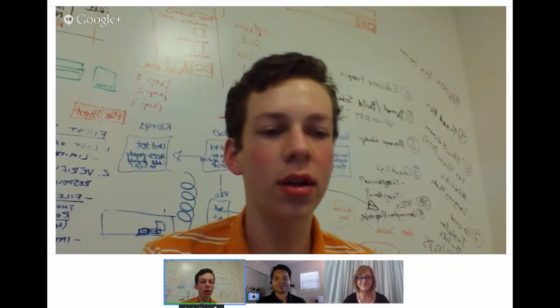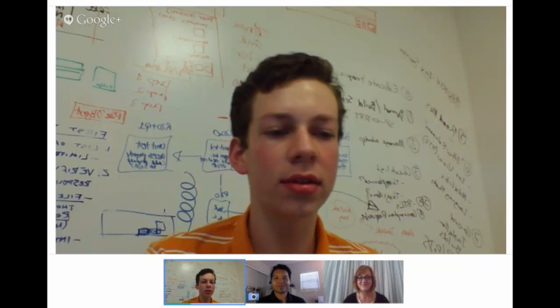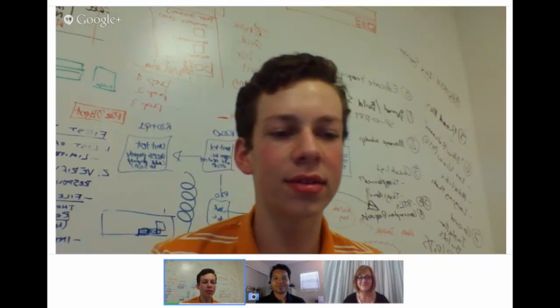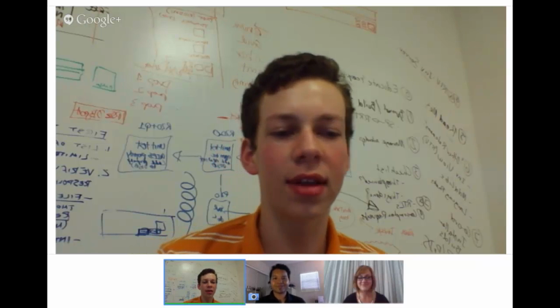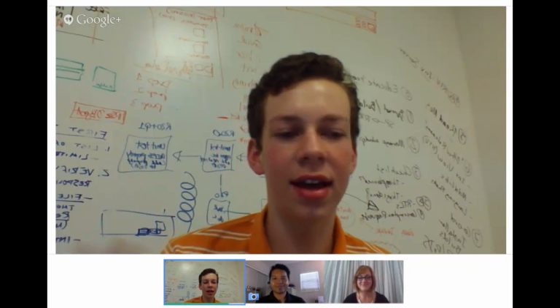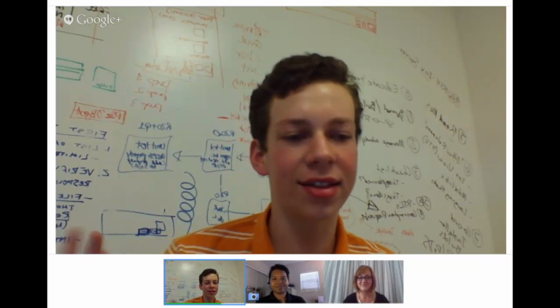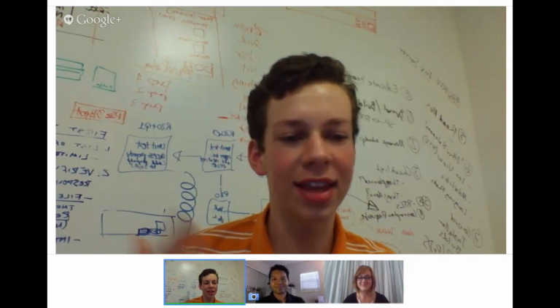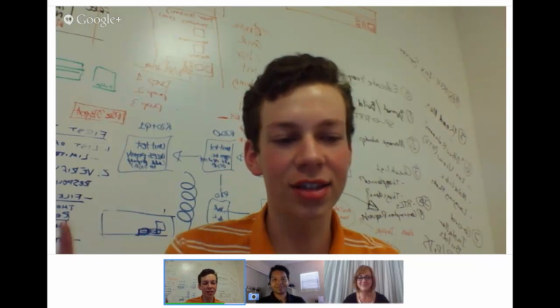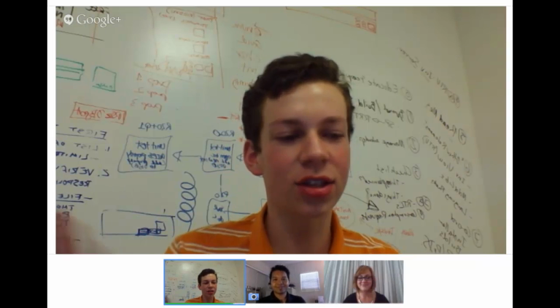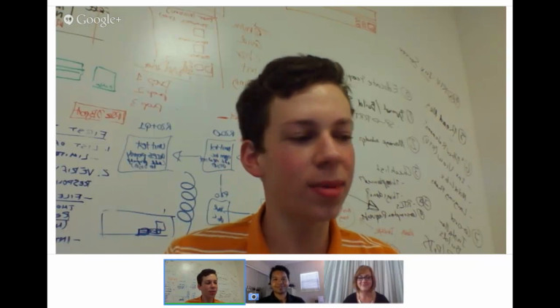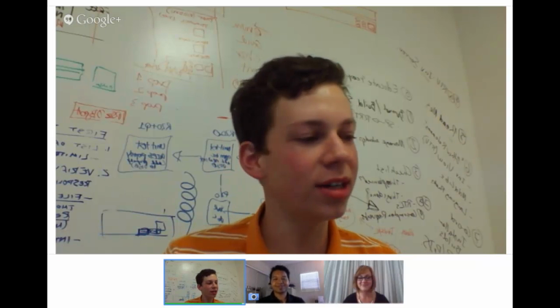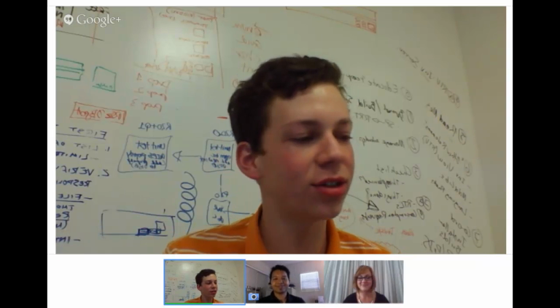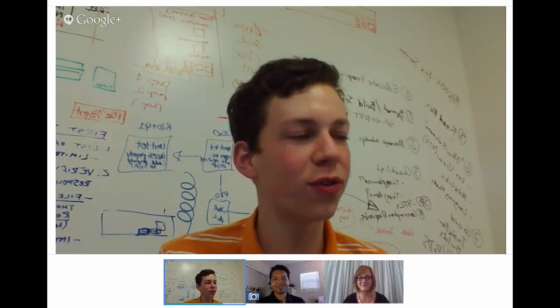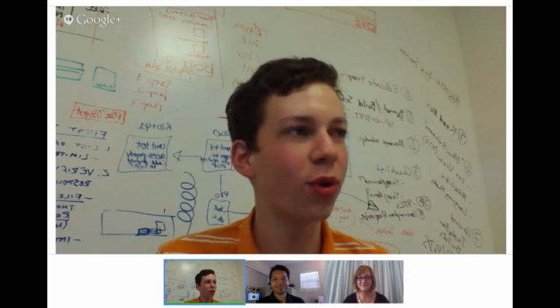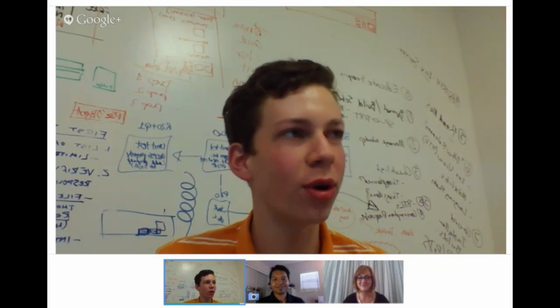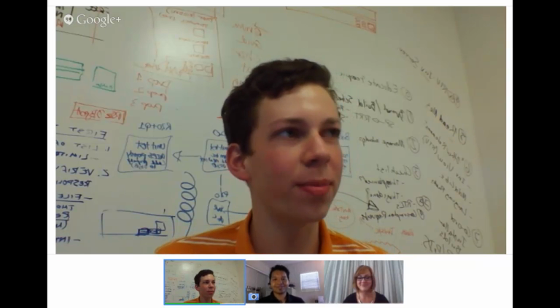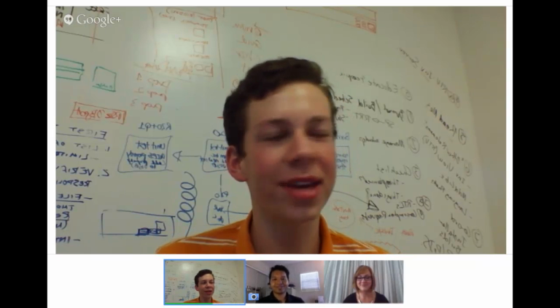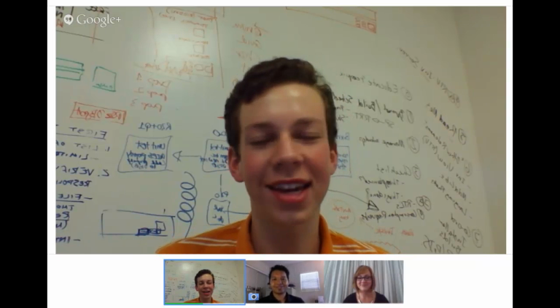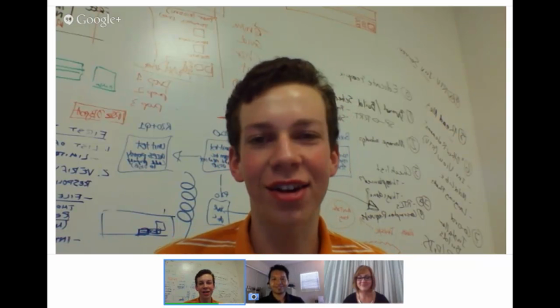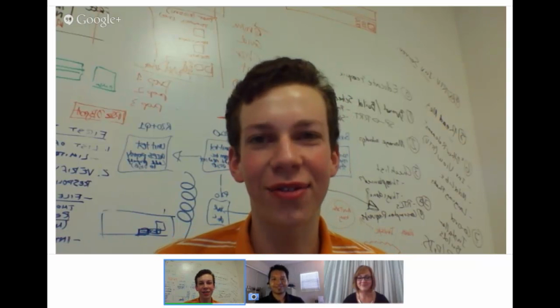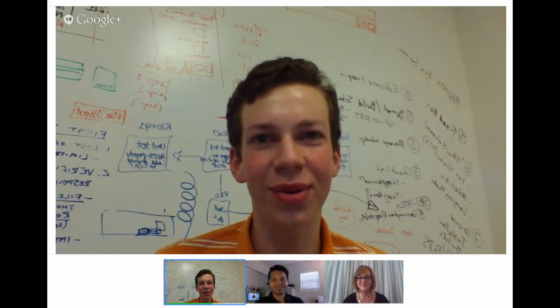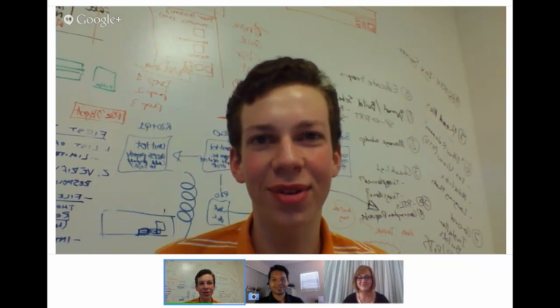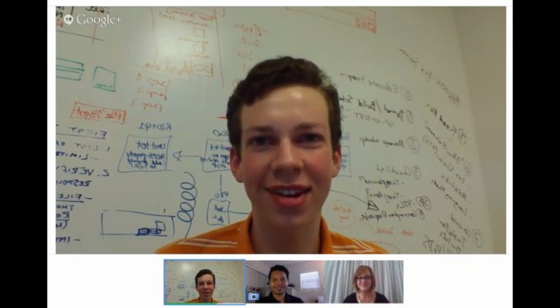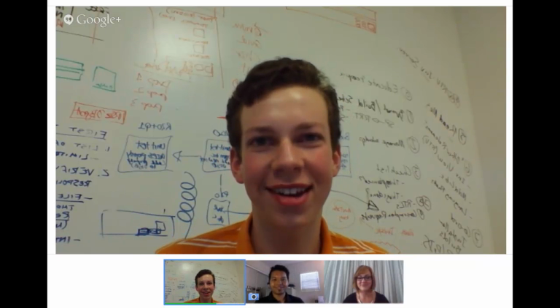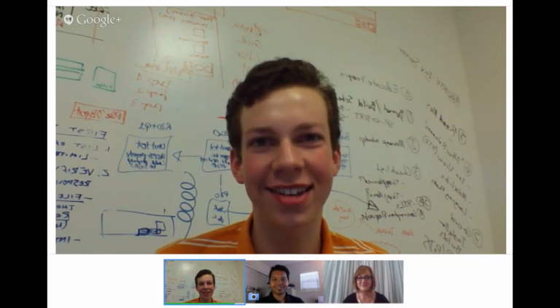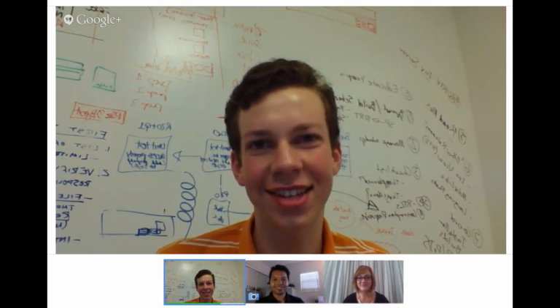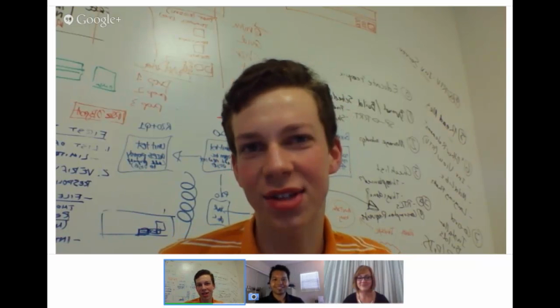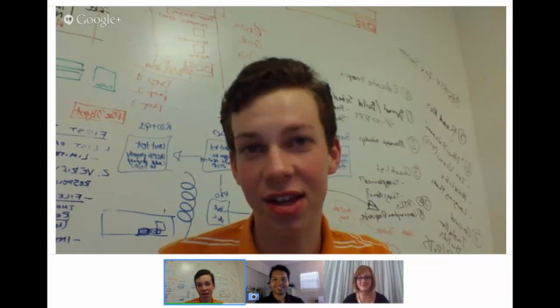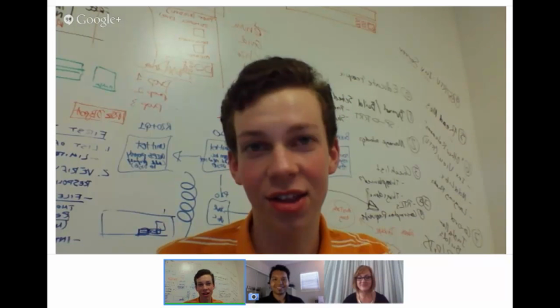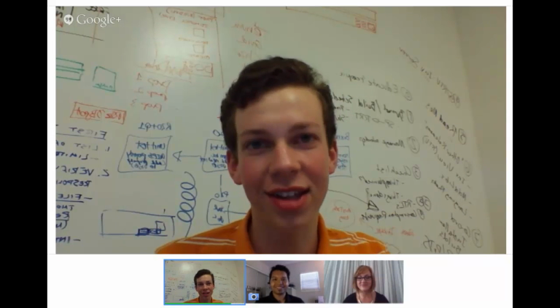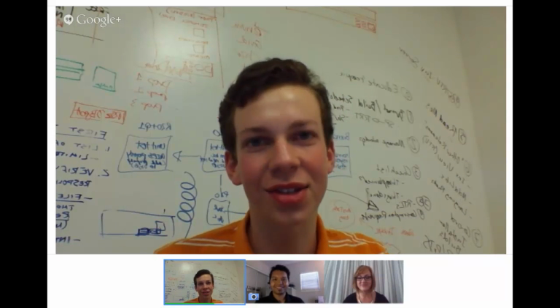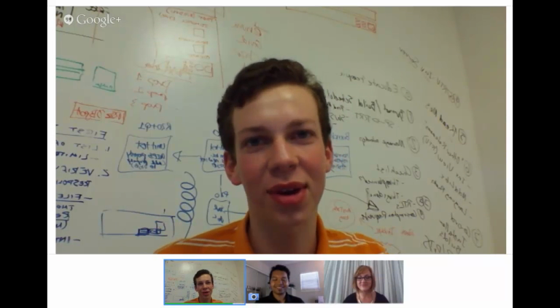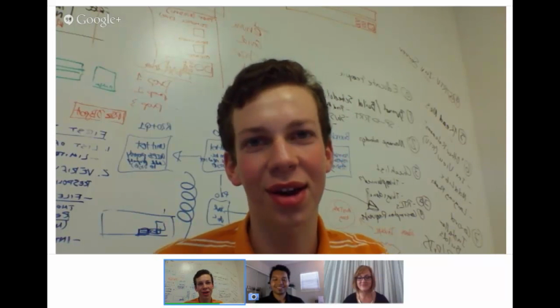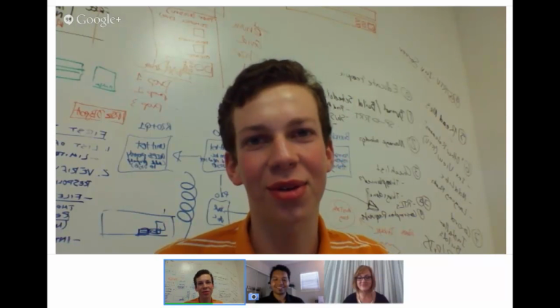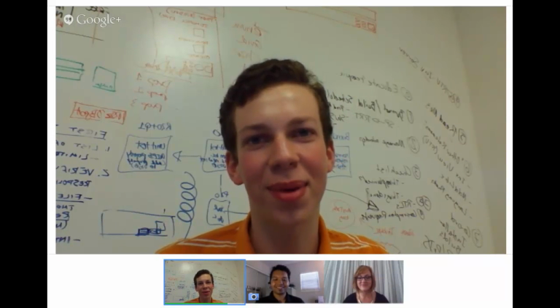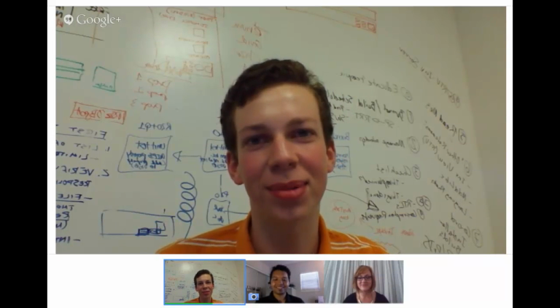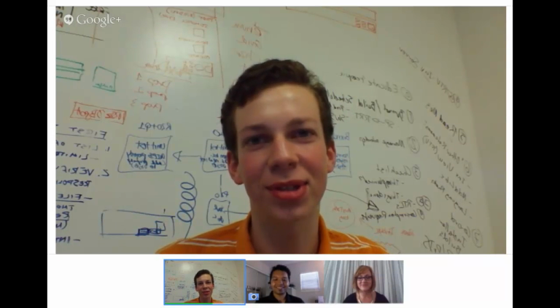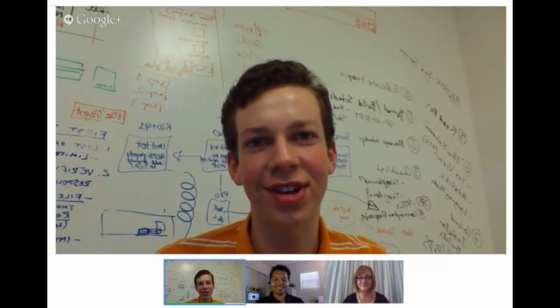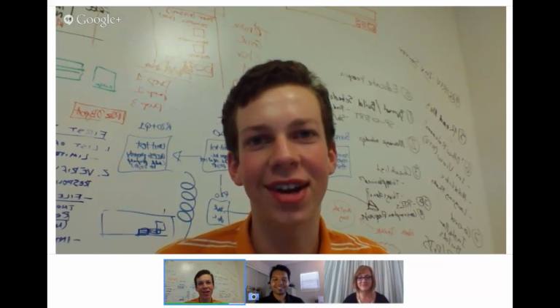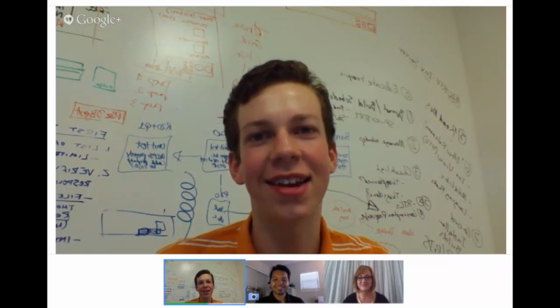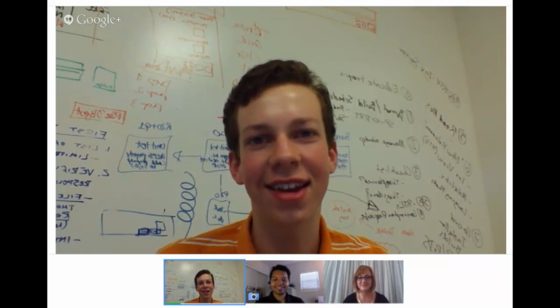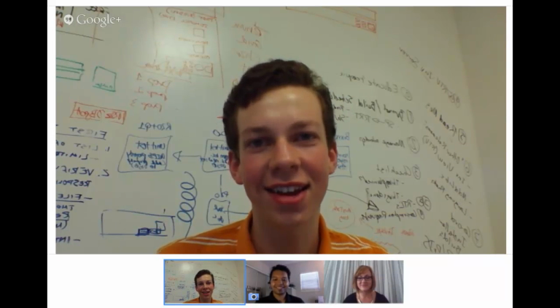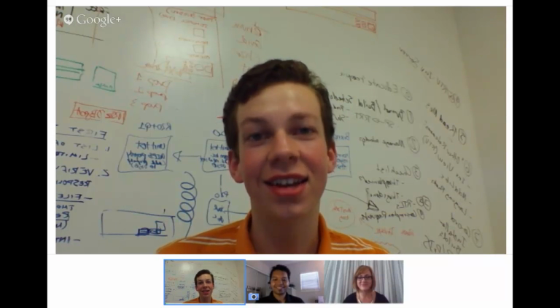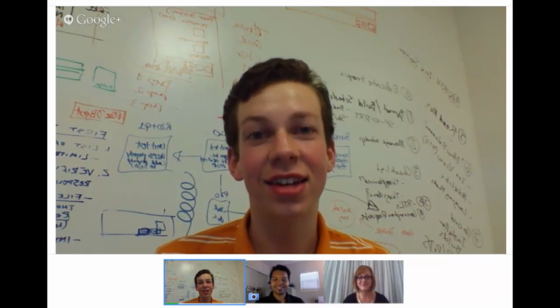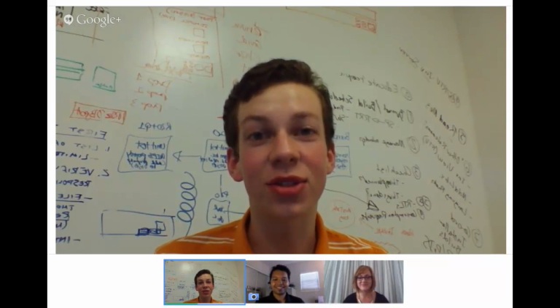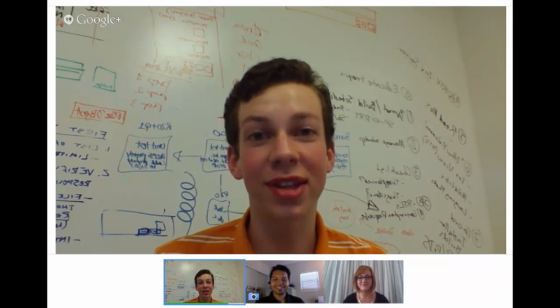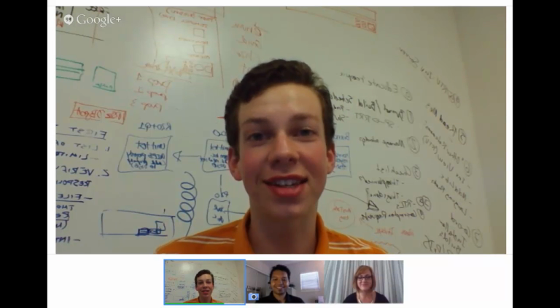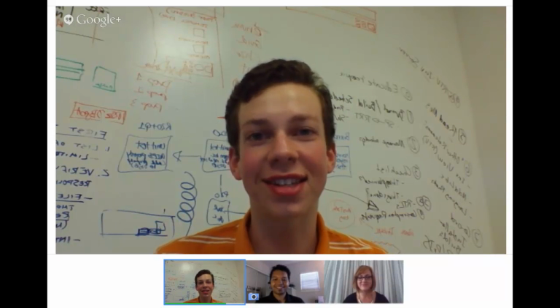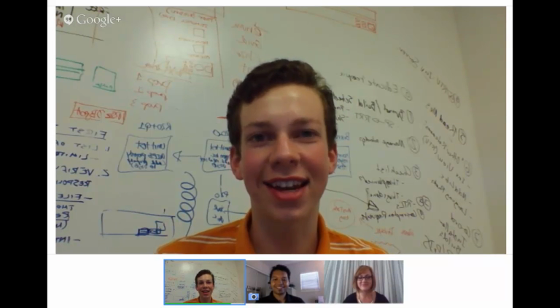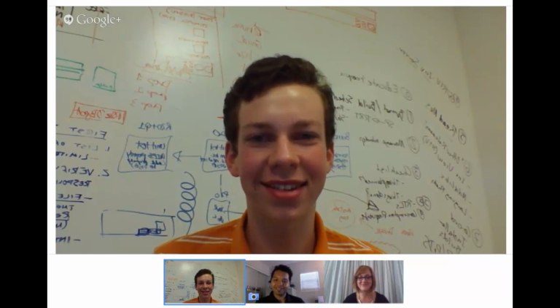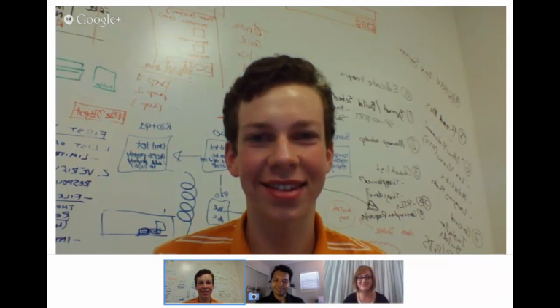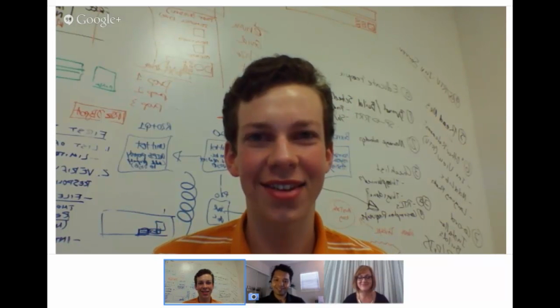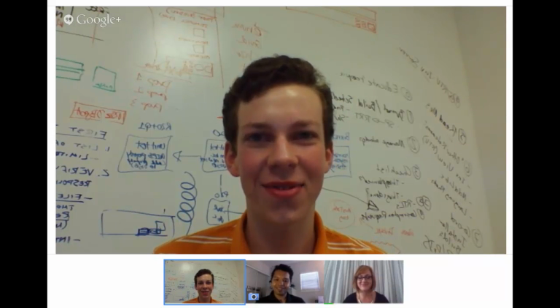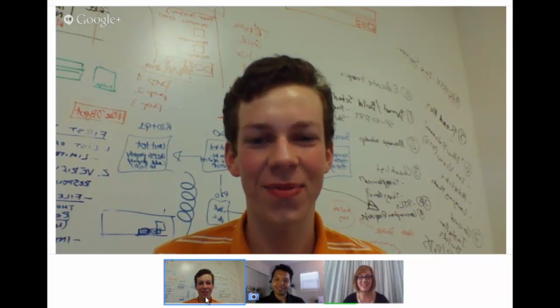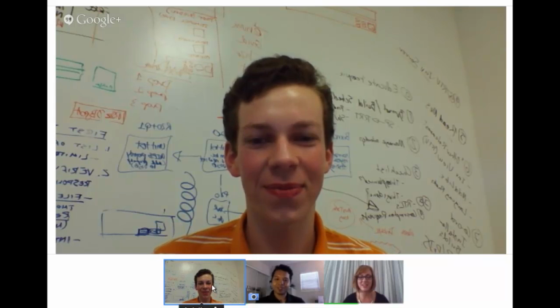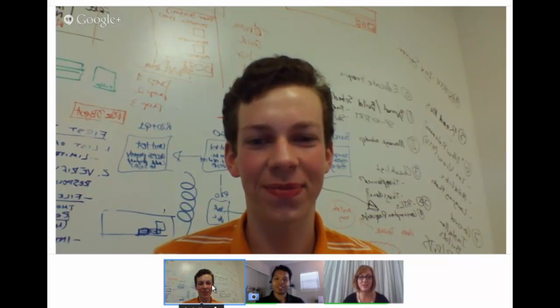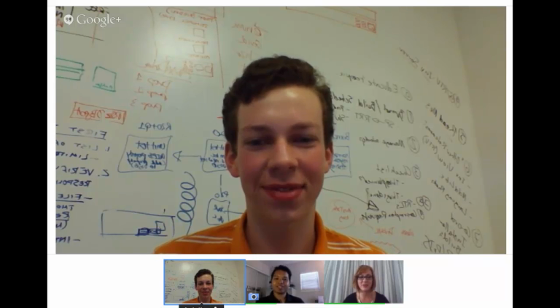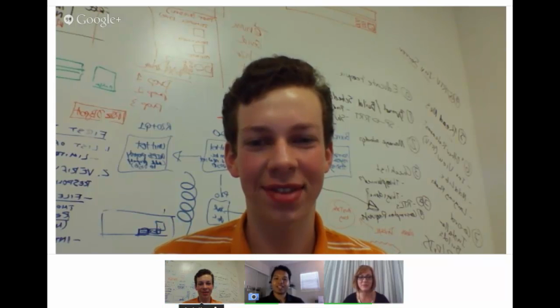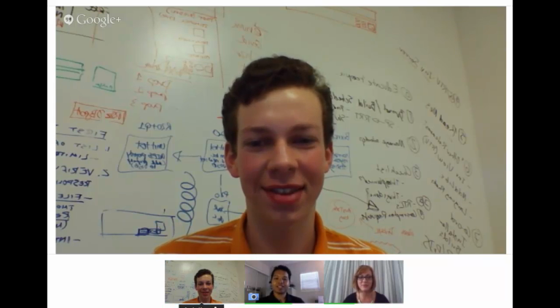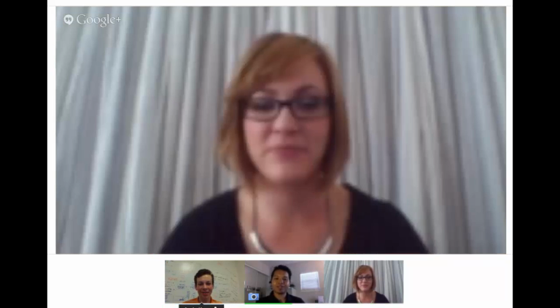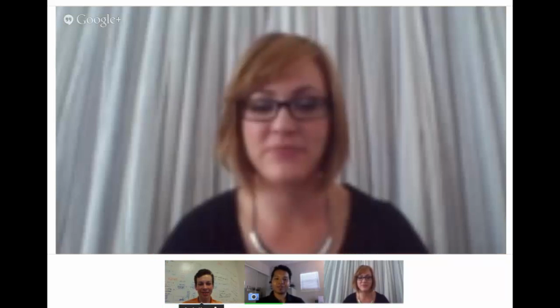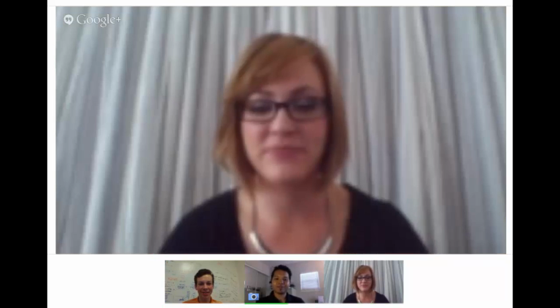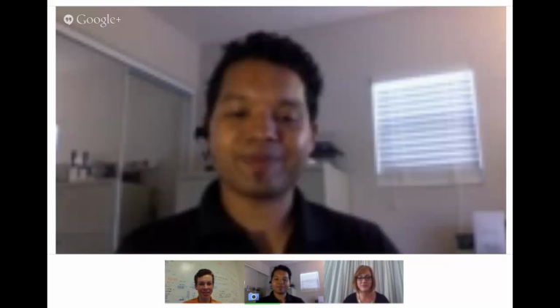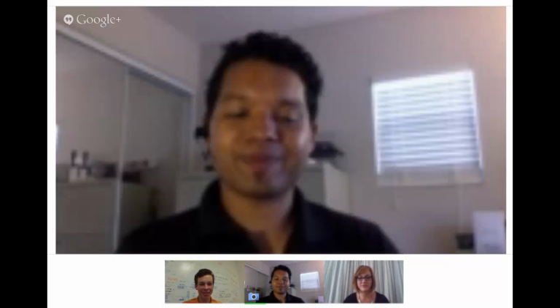Well, thanks so much for being interviewed. It sounds like a lot is going on with Publisher and it's really exciting. Thank you.